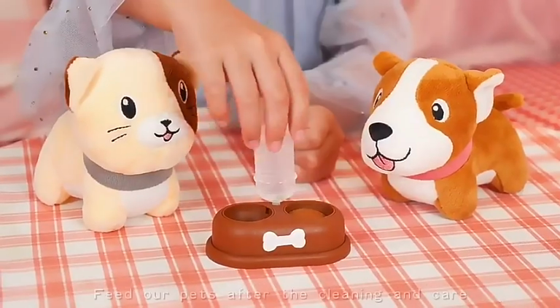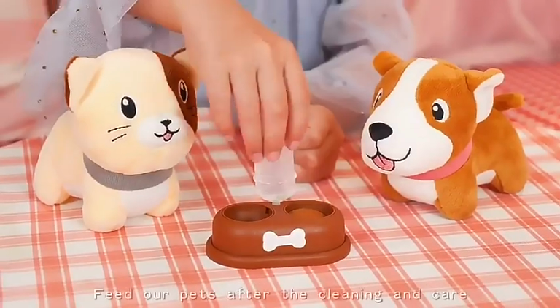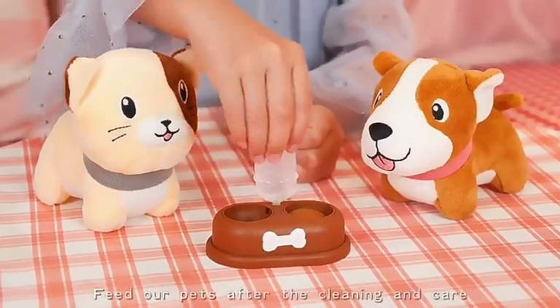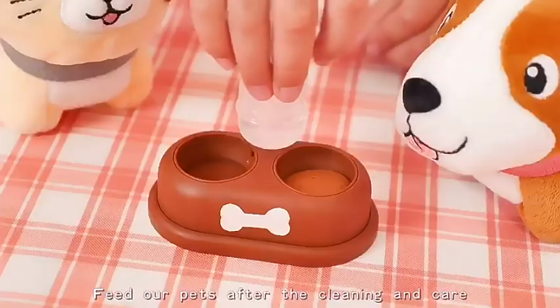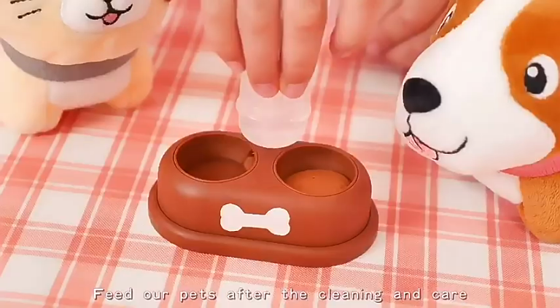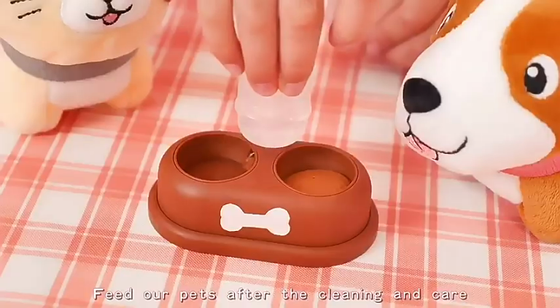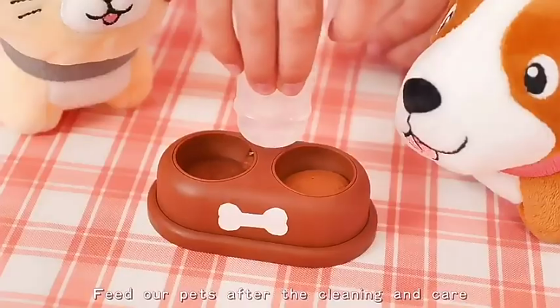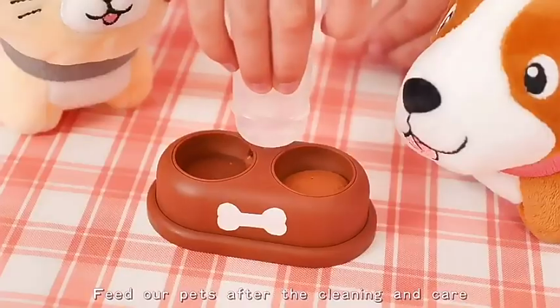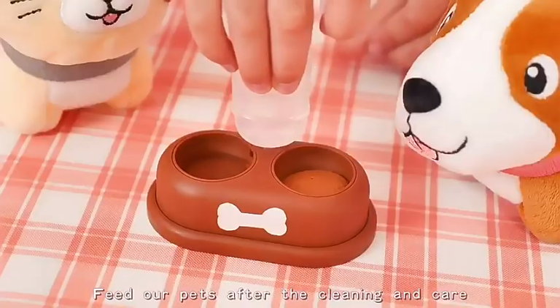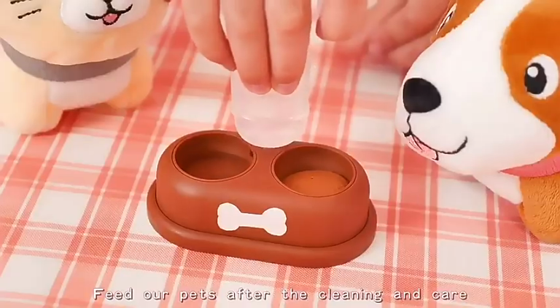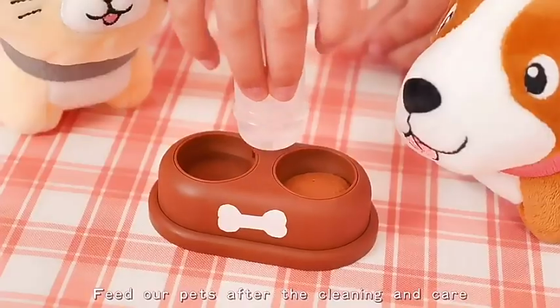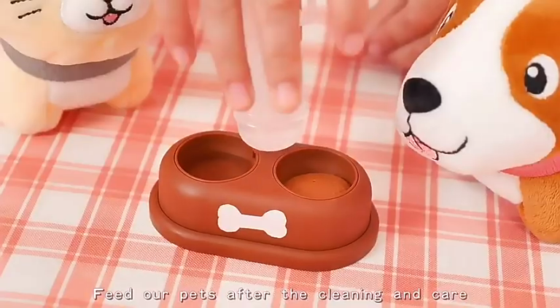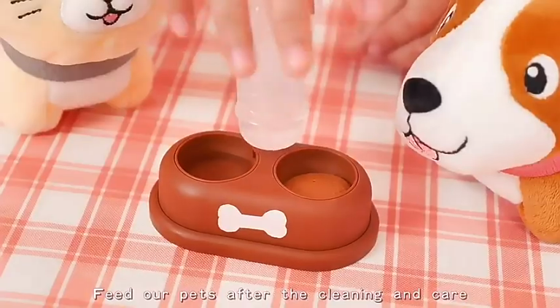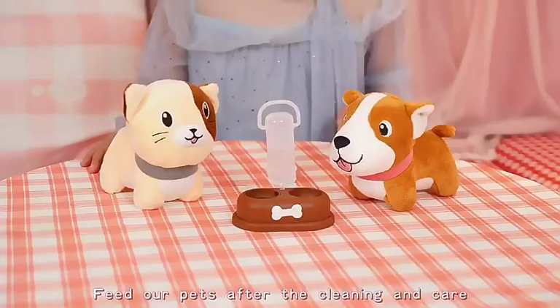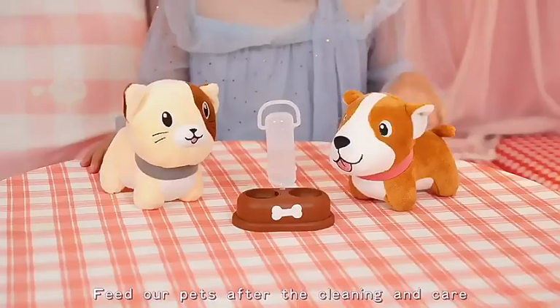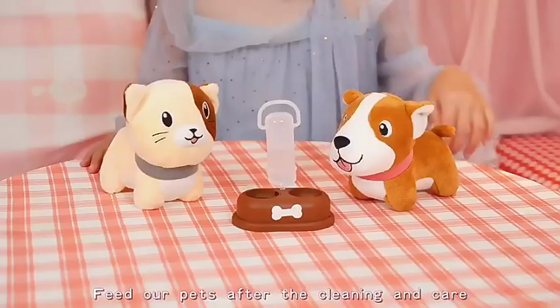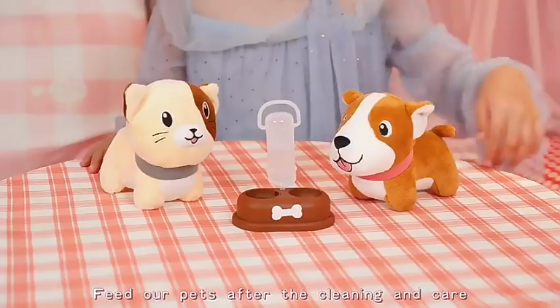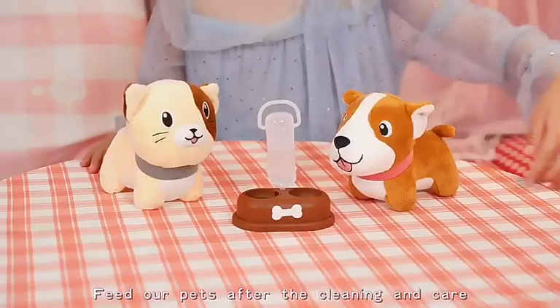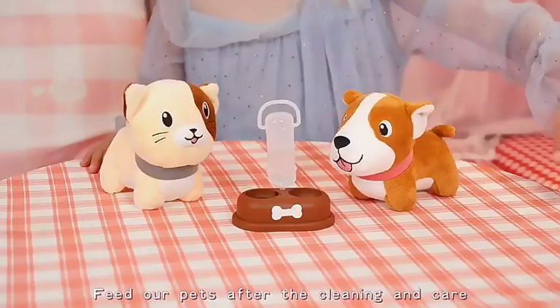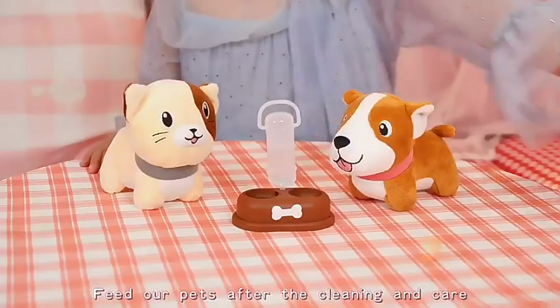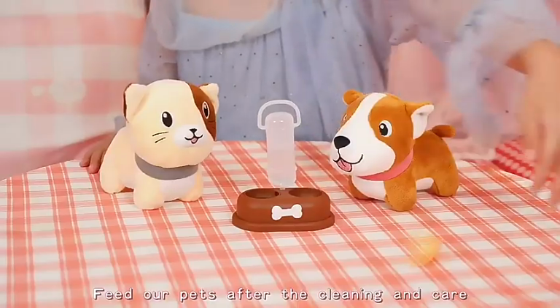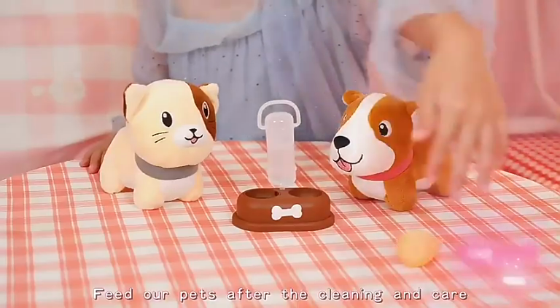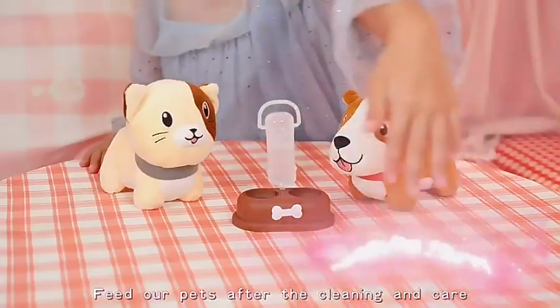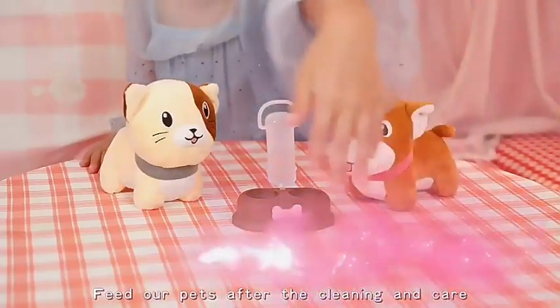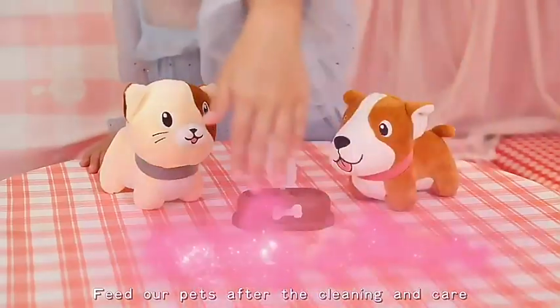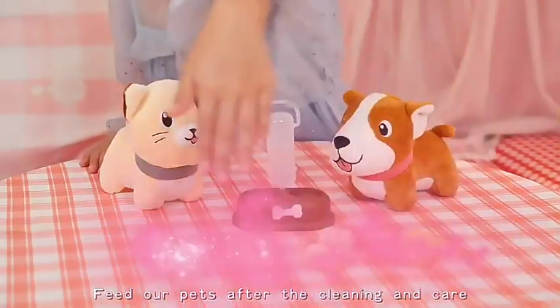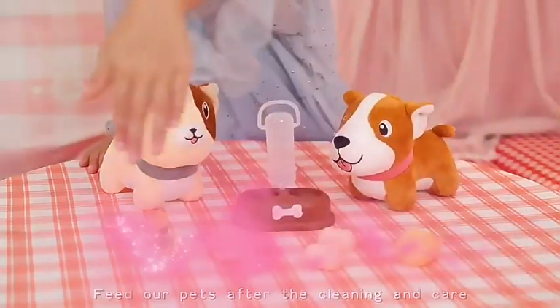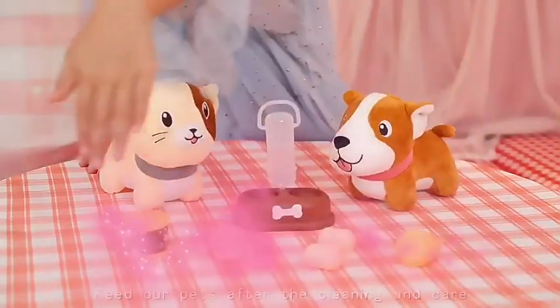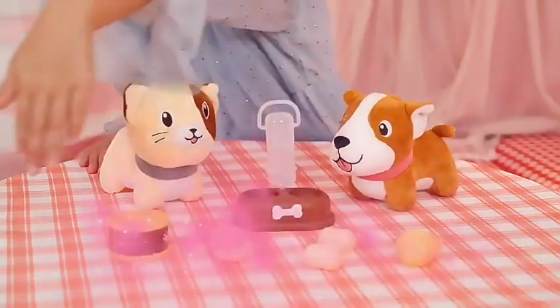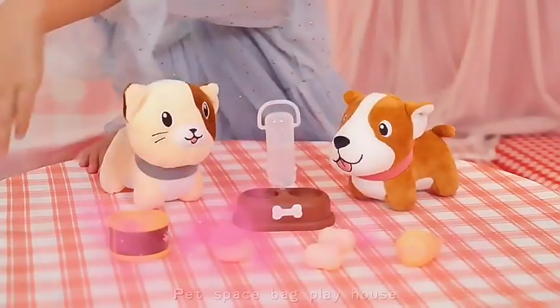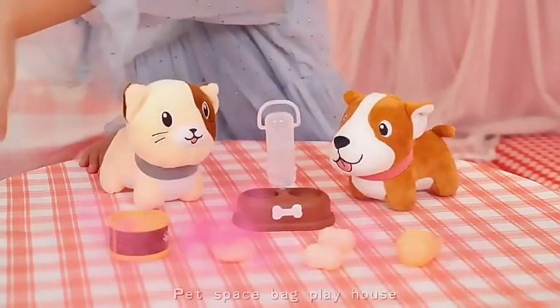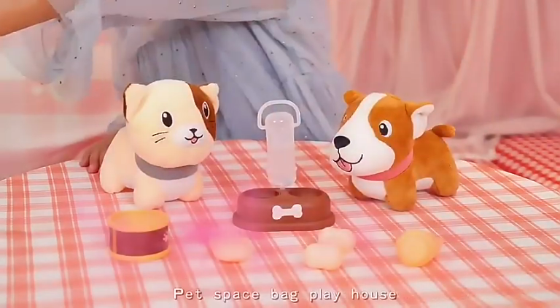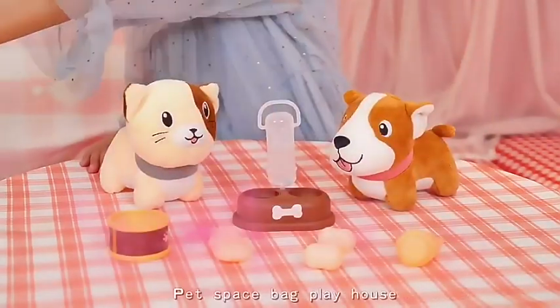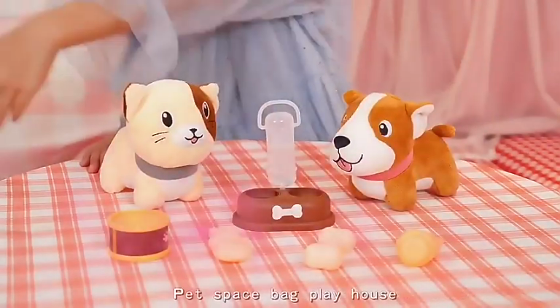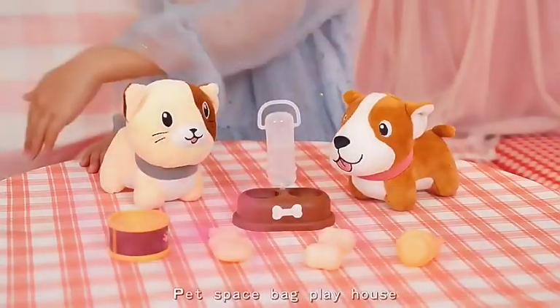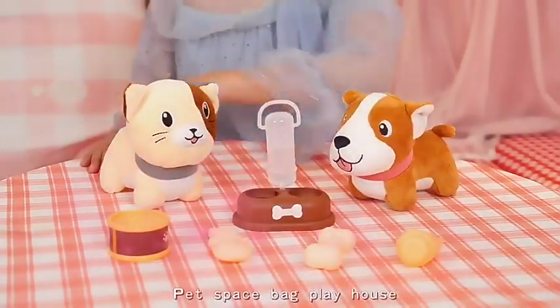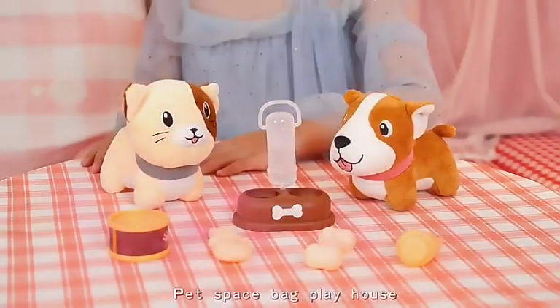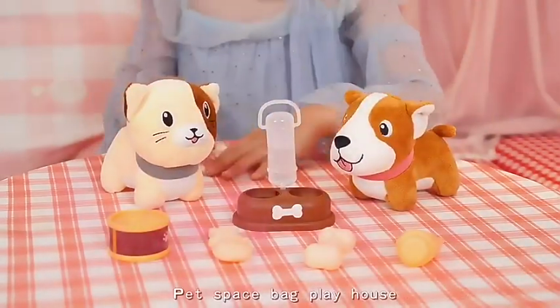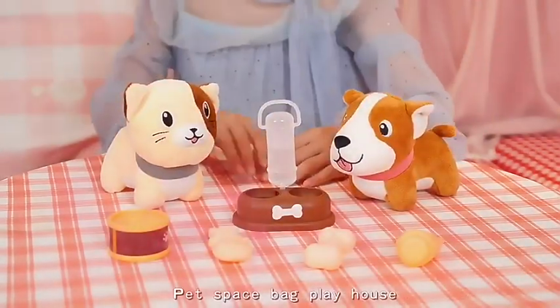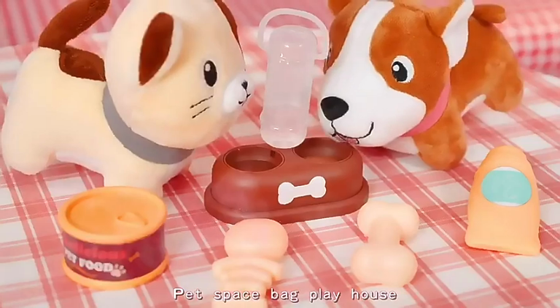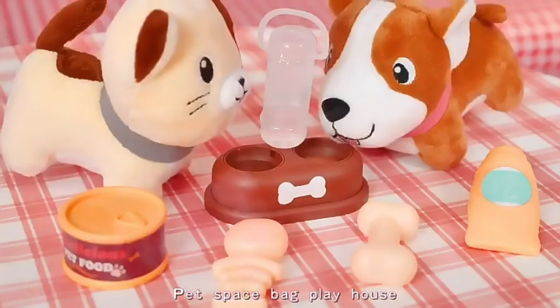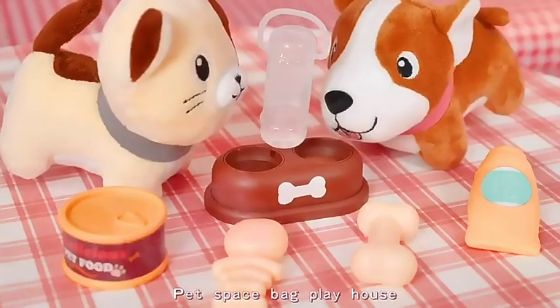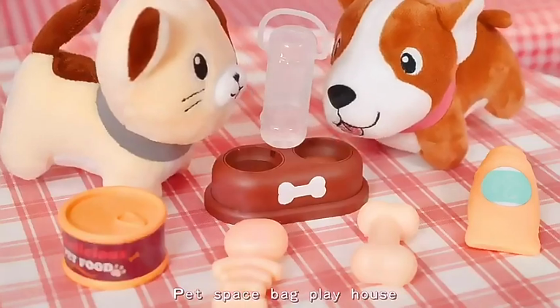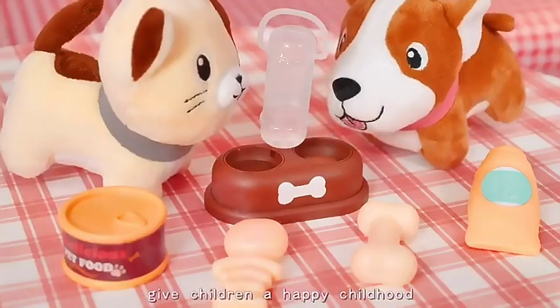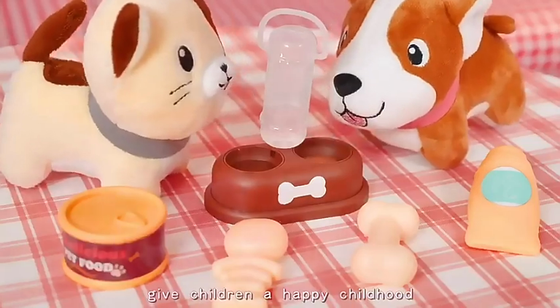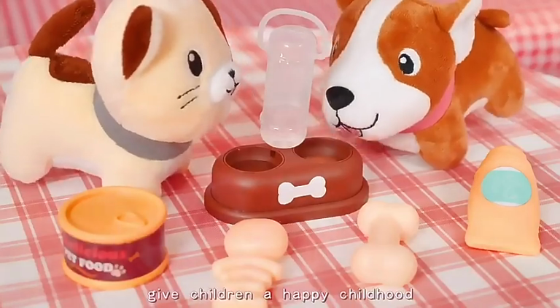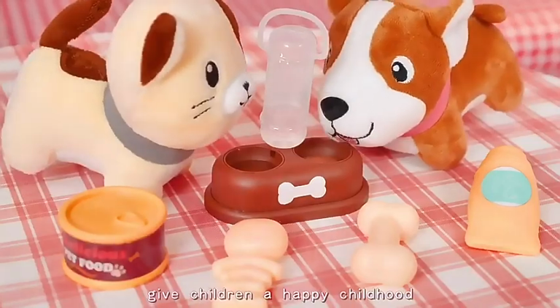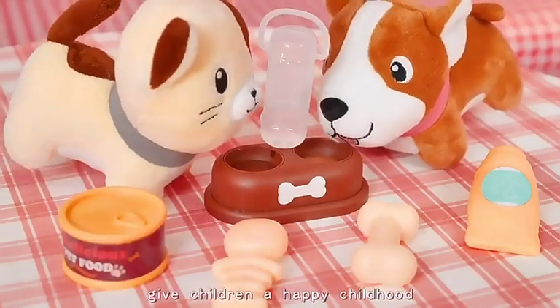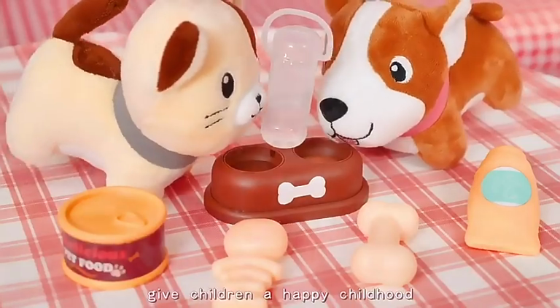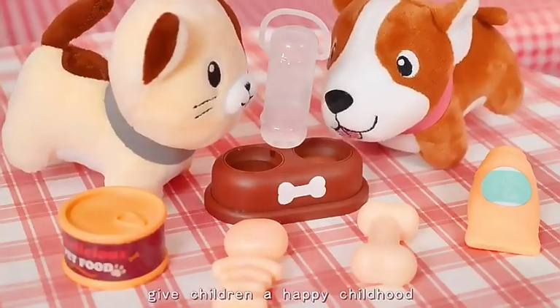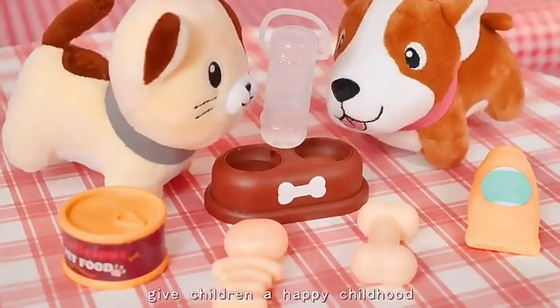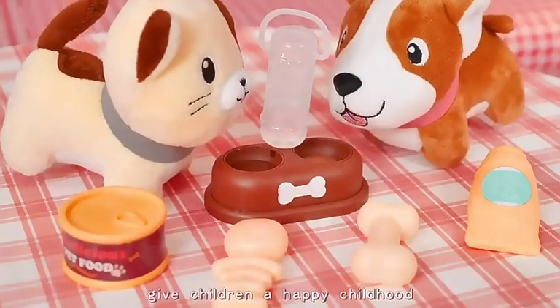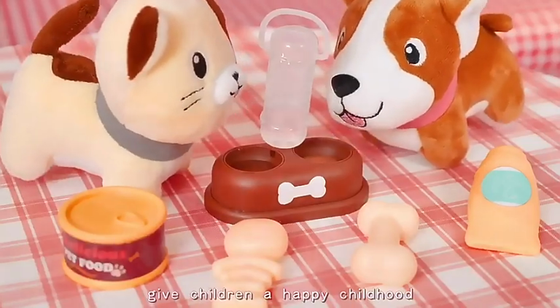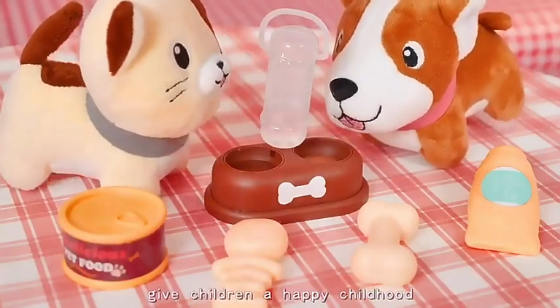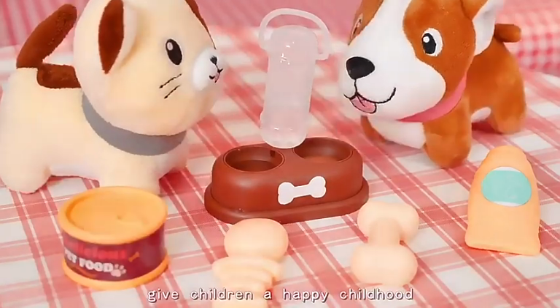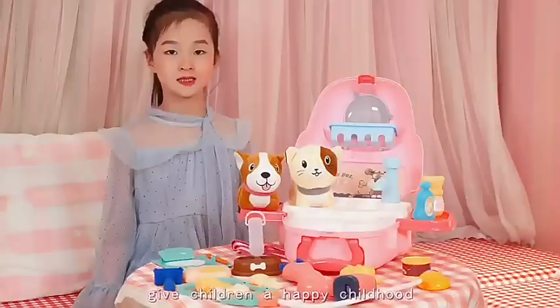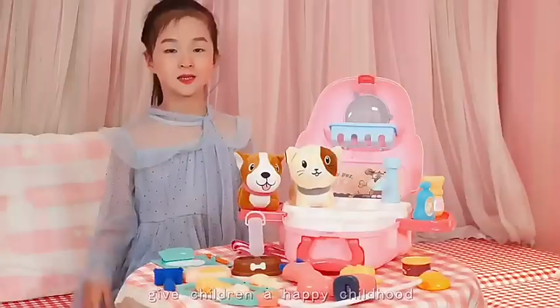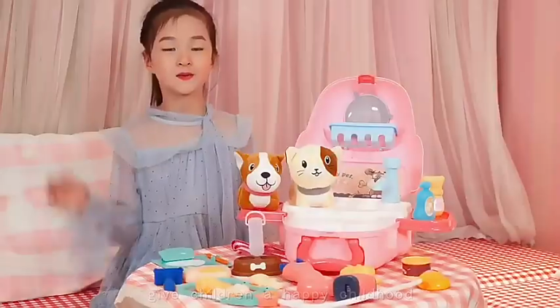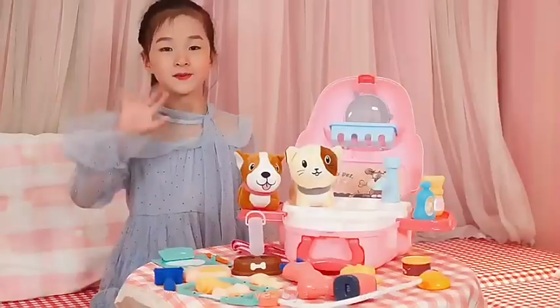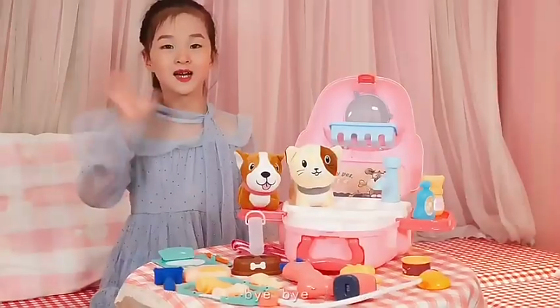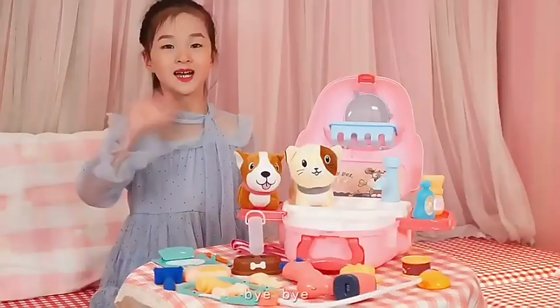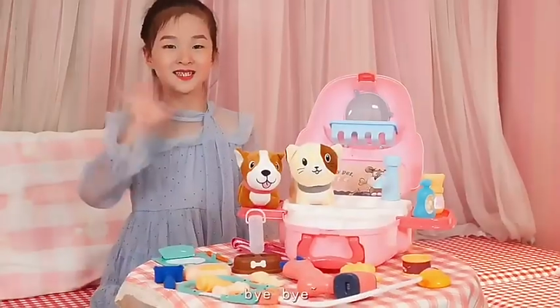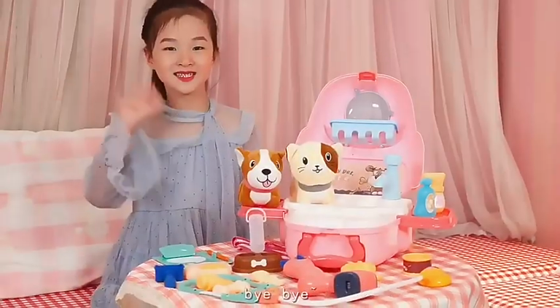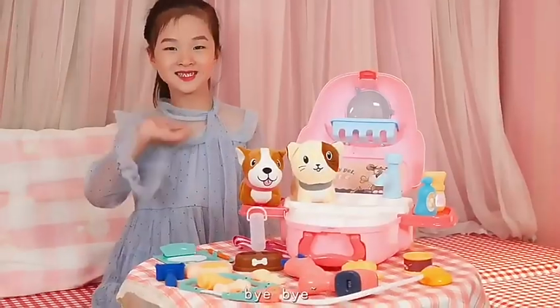Get out of pass after the cleaning and care. Pet Space Pack Playhouse gives children a happy childhood. Bye-bye.